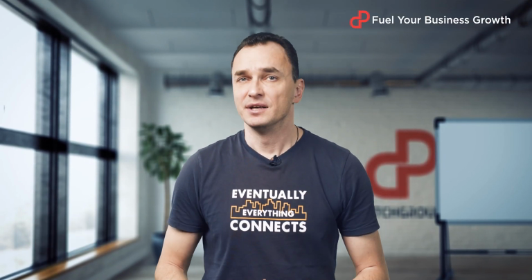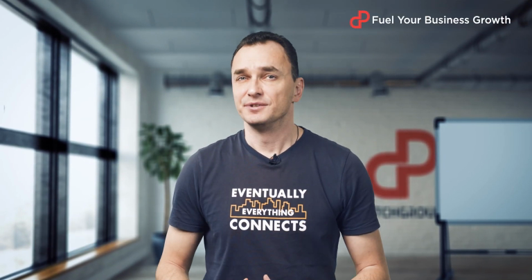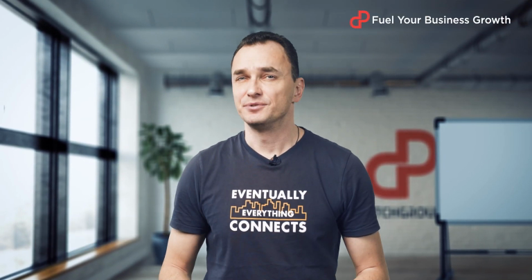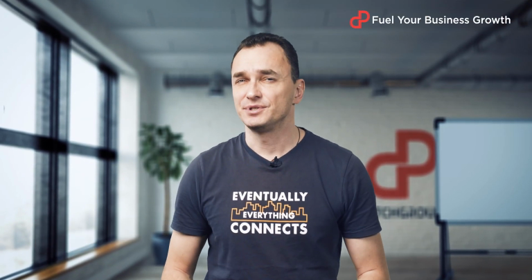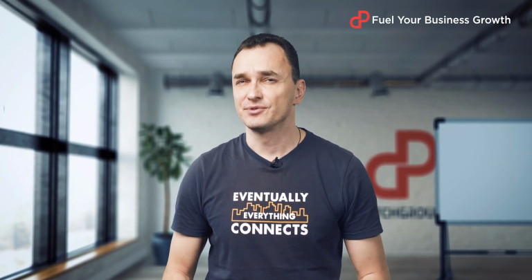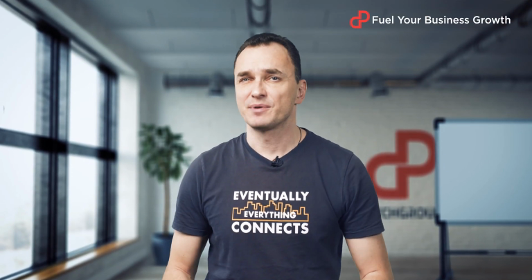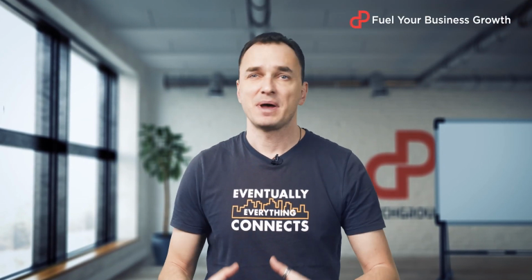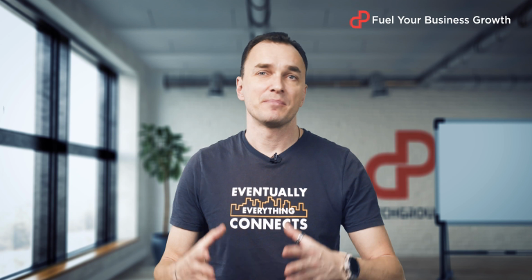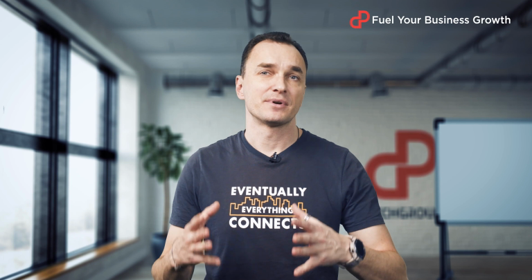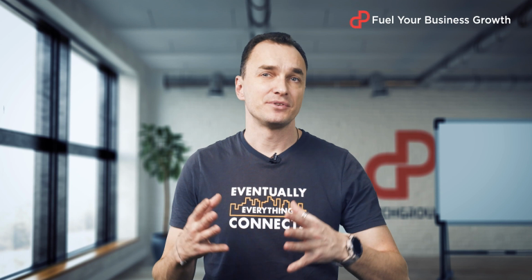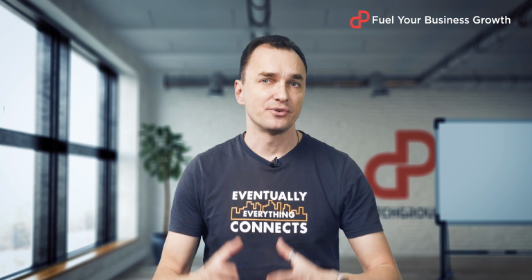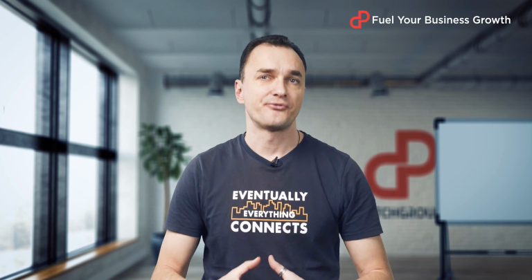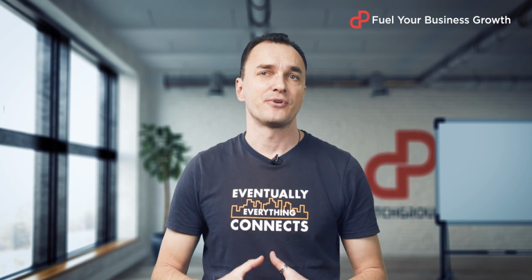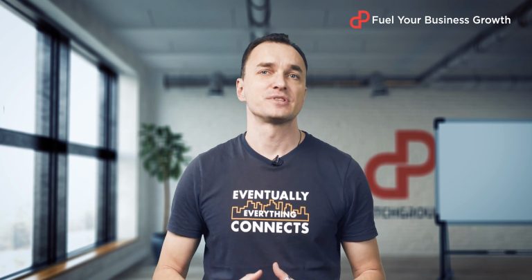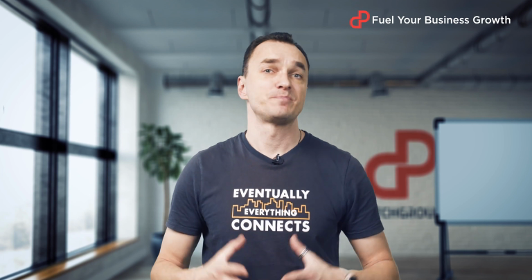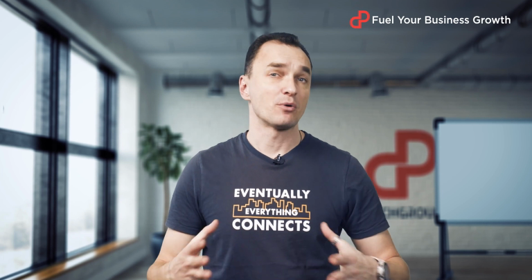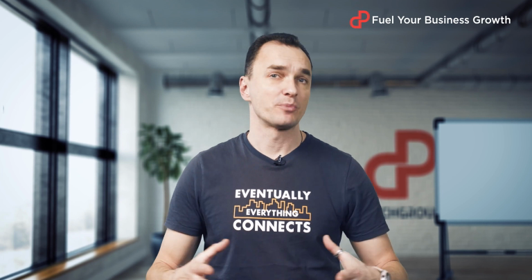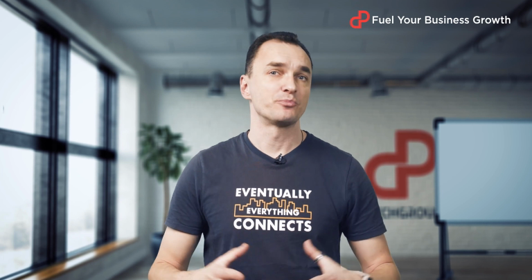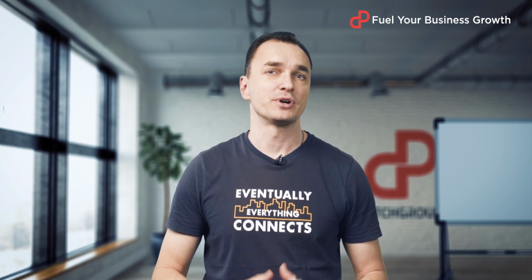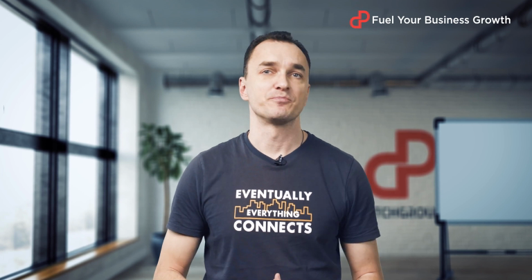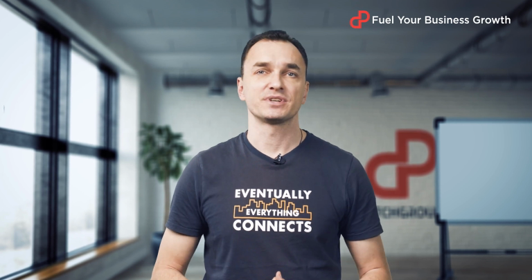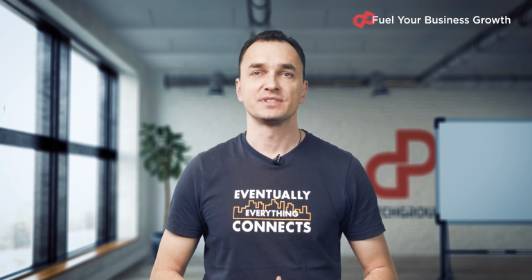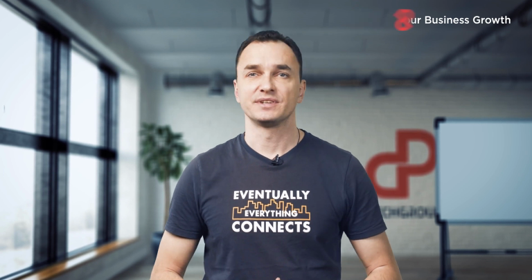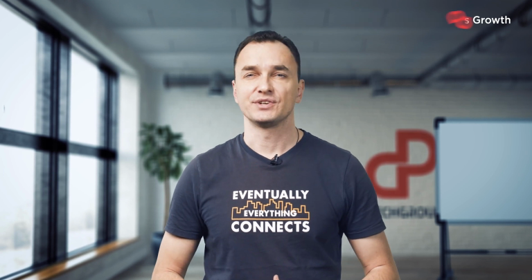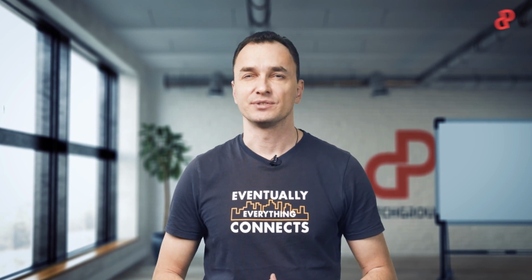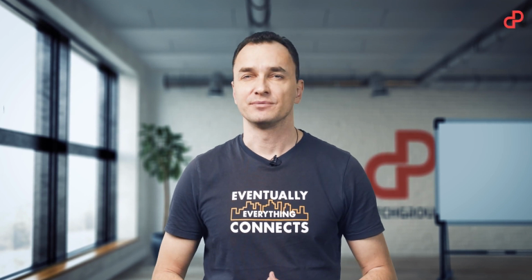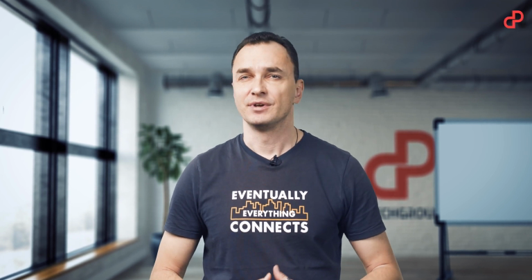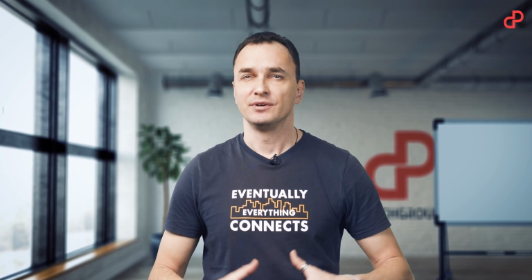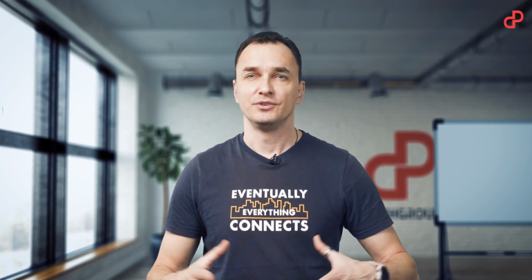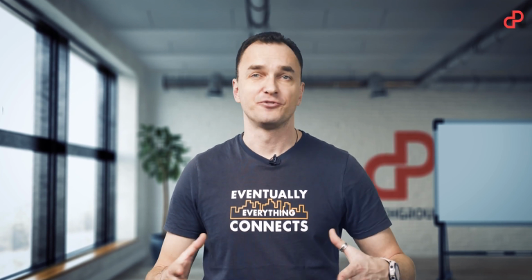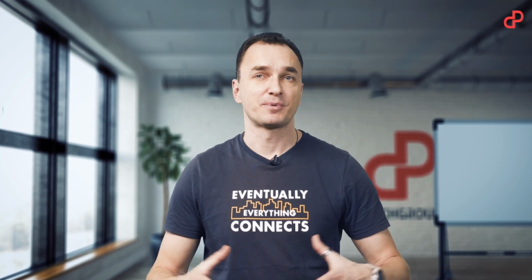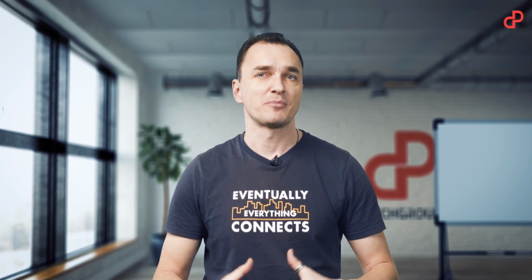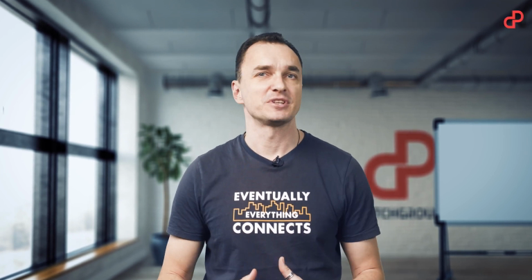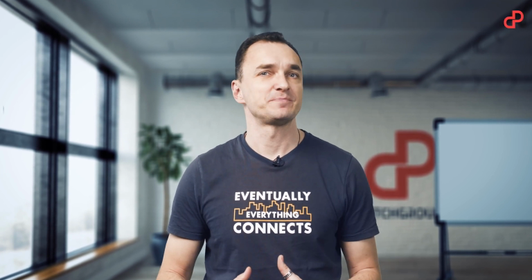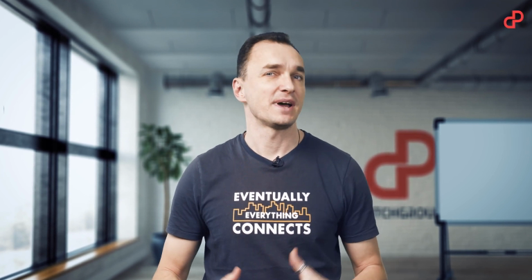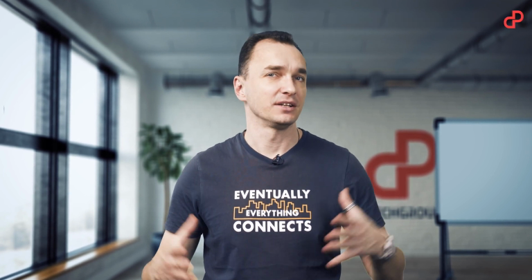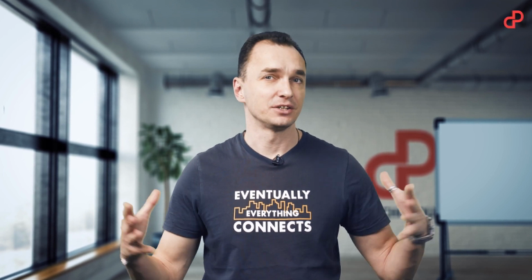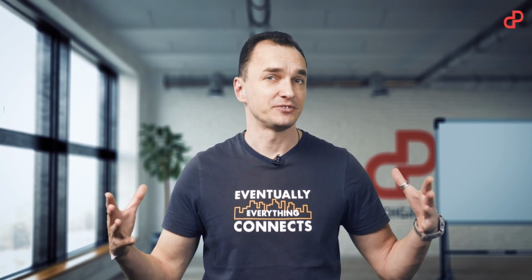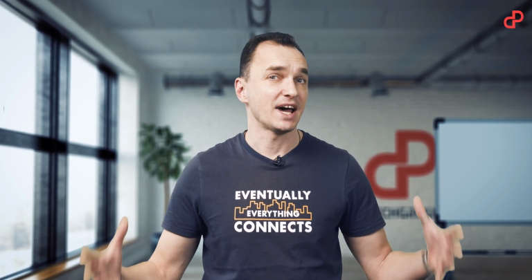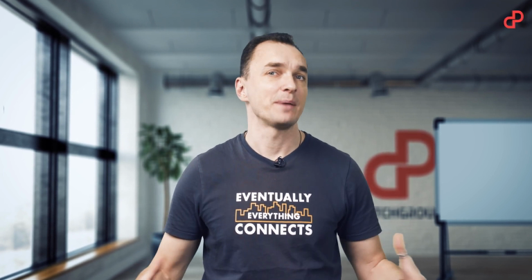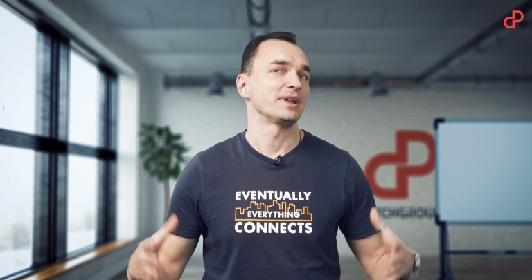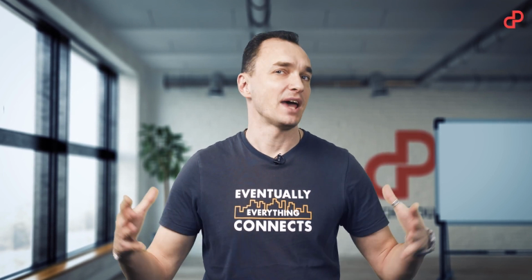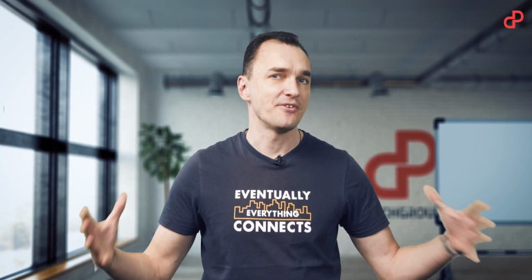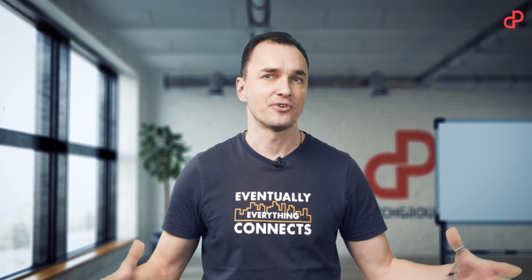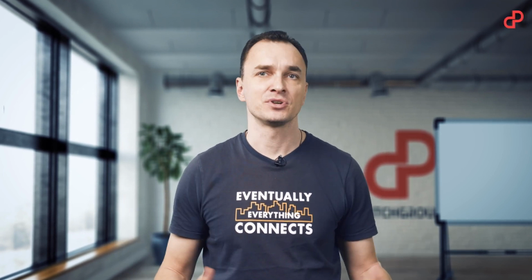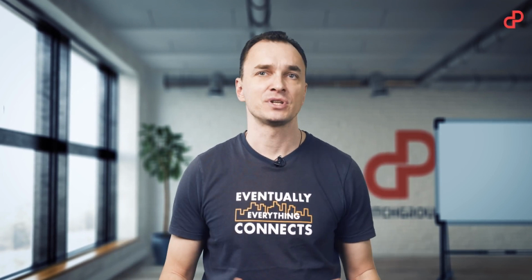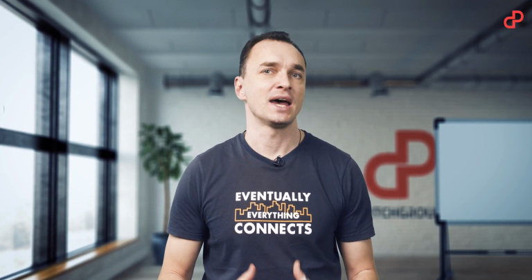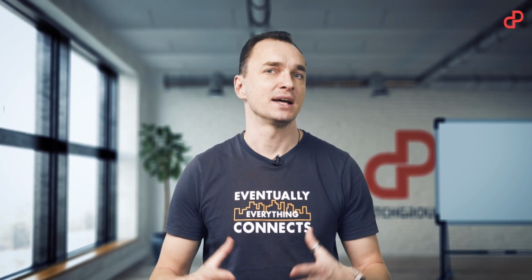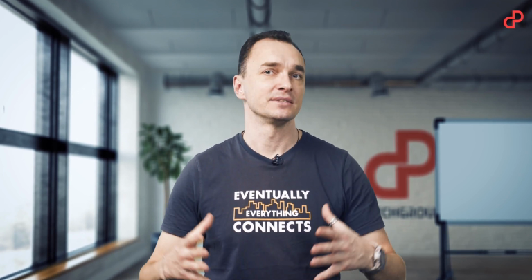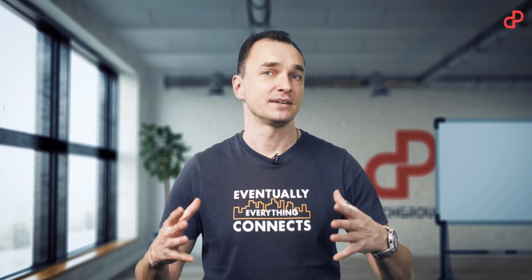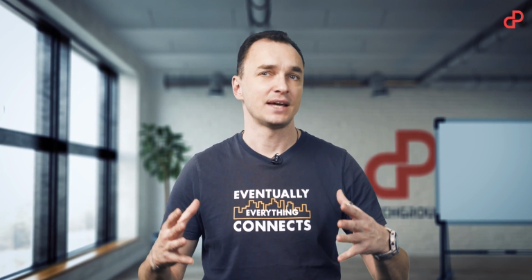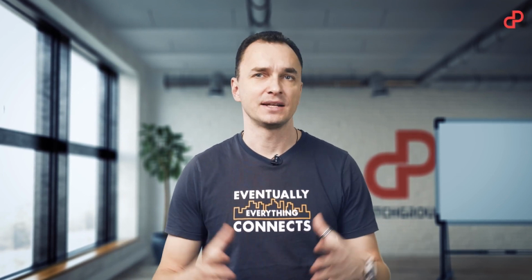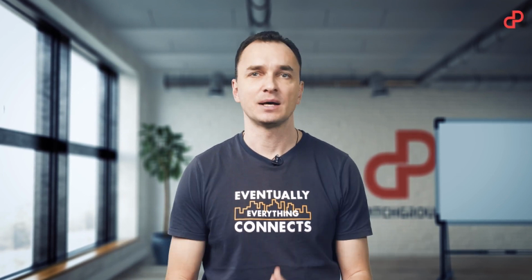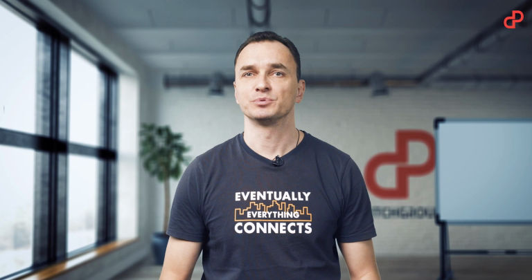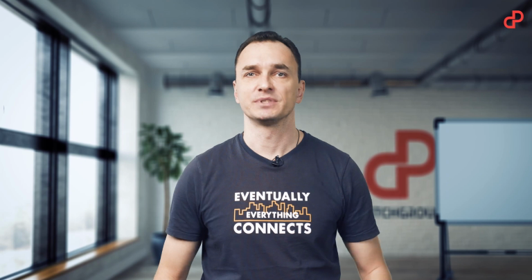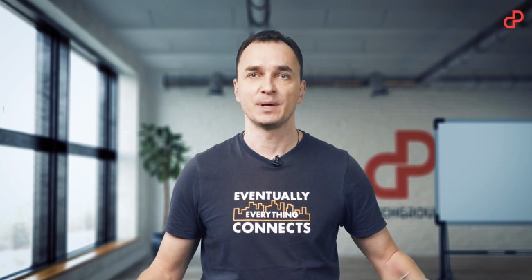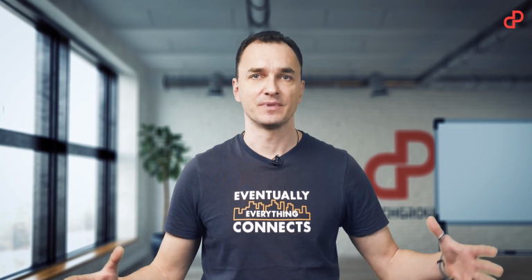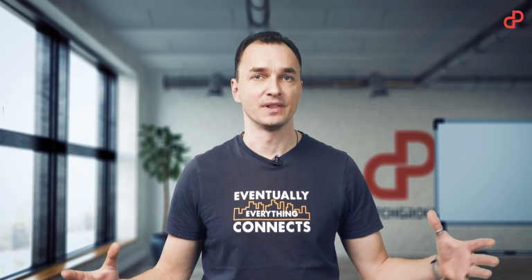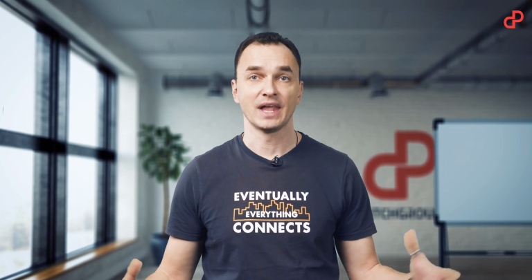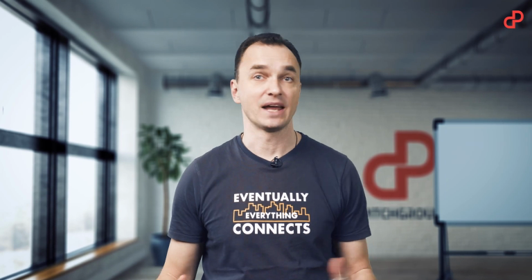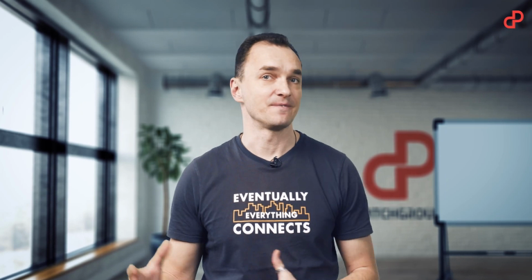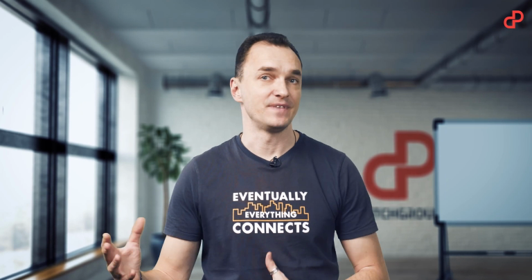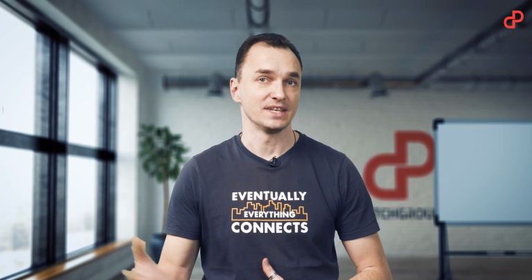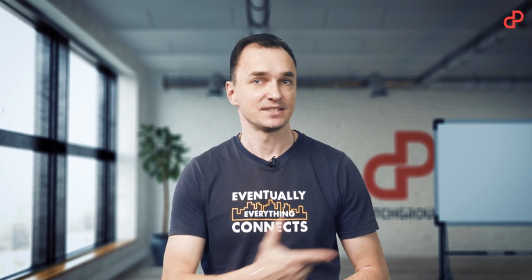Do you remember your first PowerPoint presentation? You've probably spent a lot of time and effort and ended up with something like this.